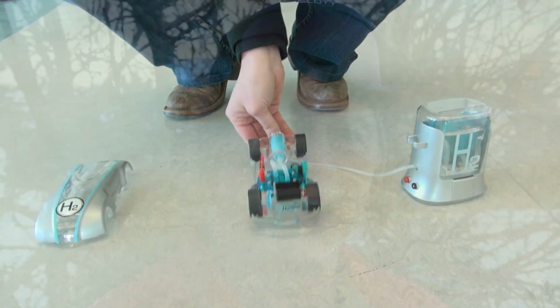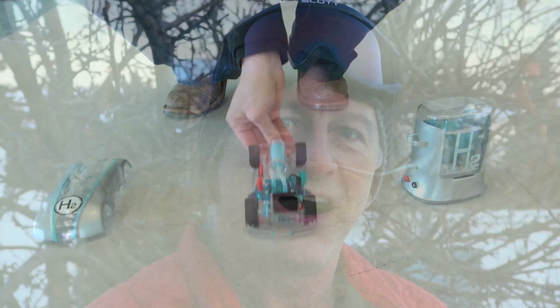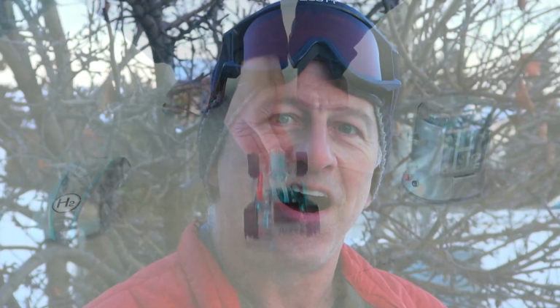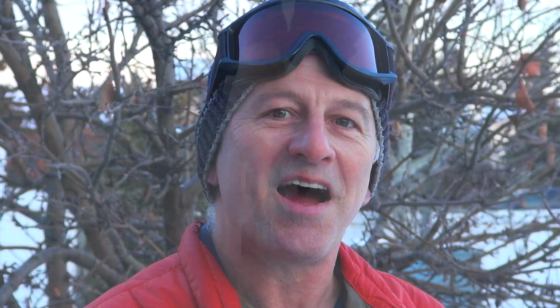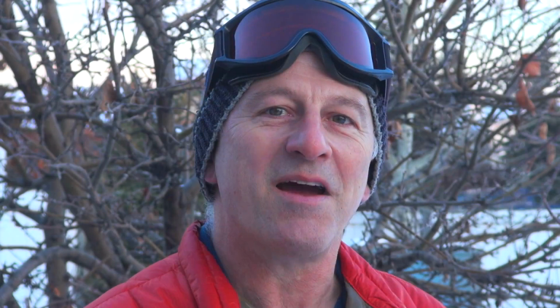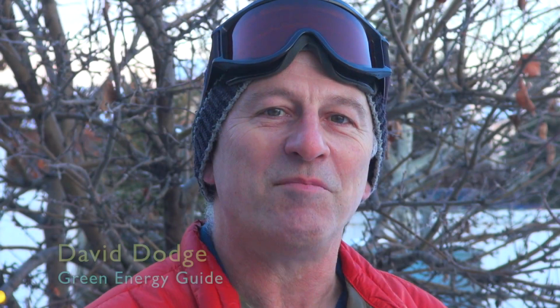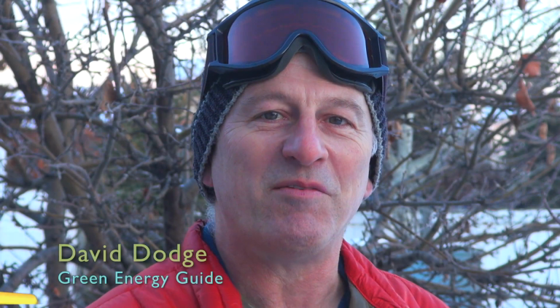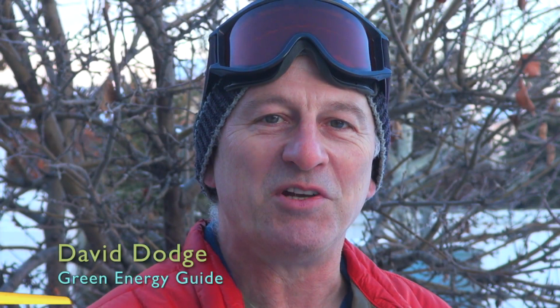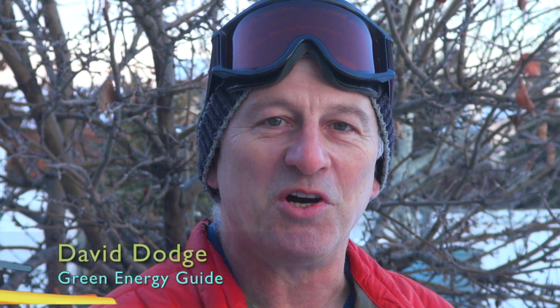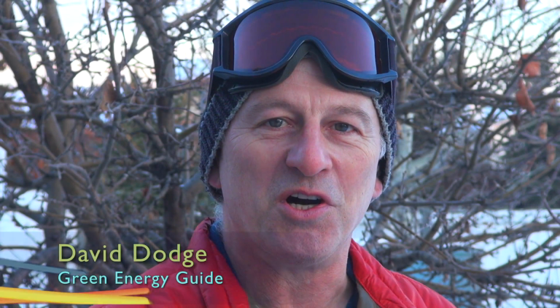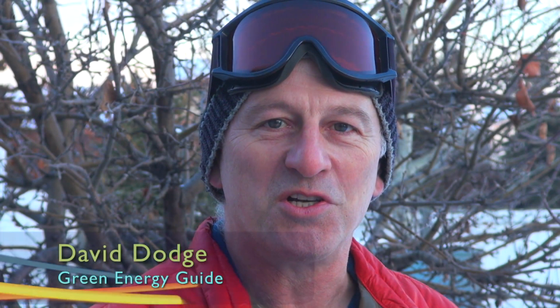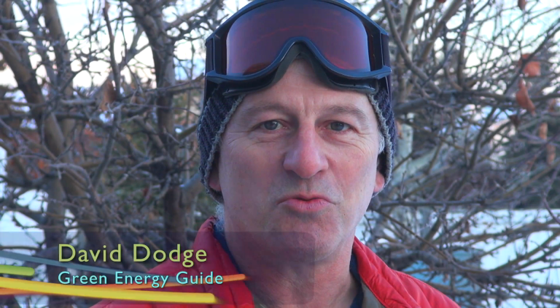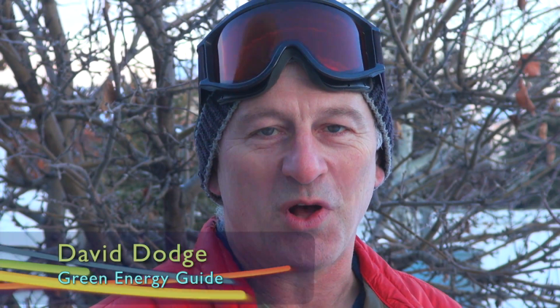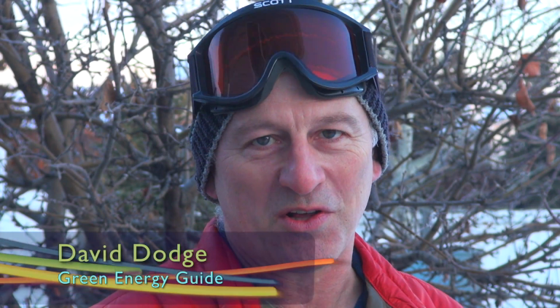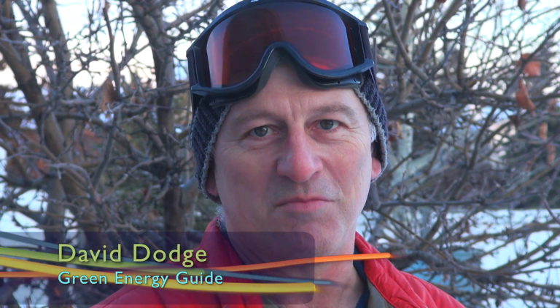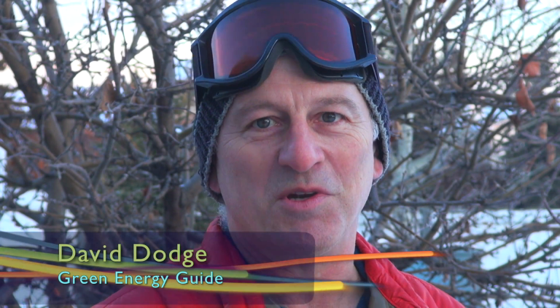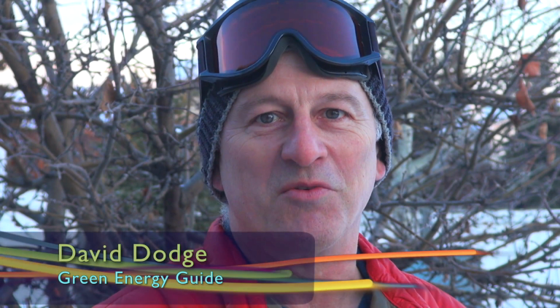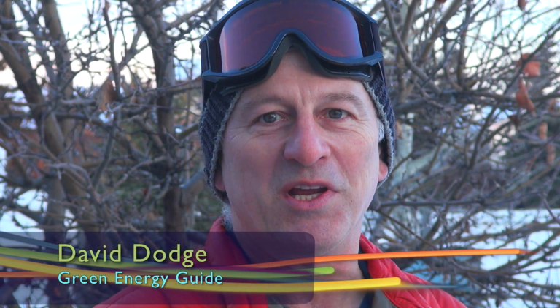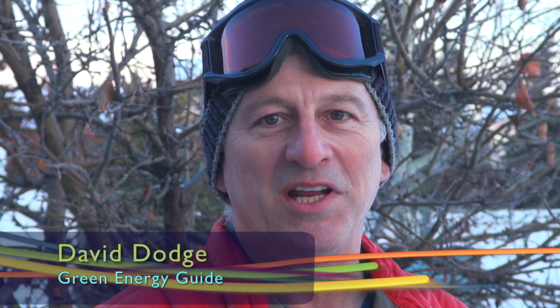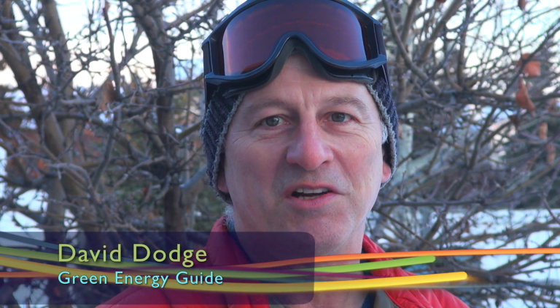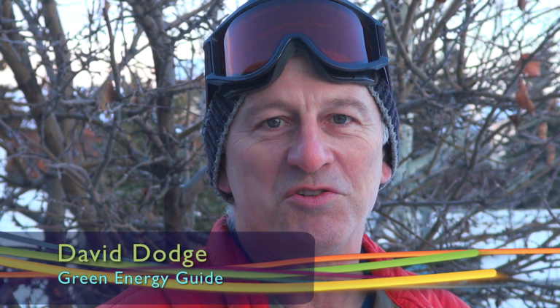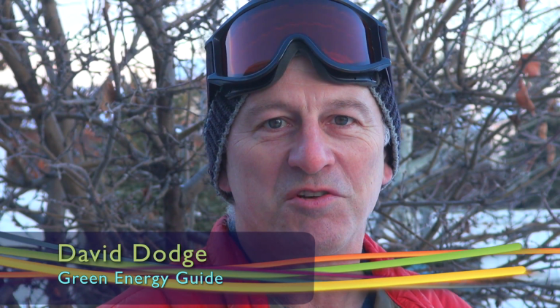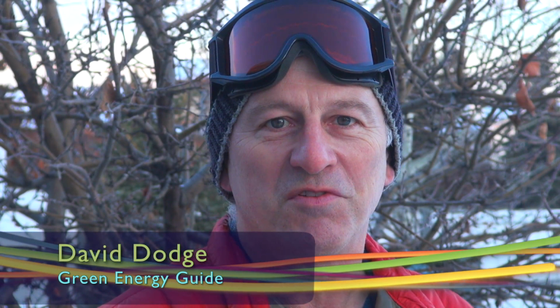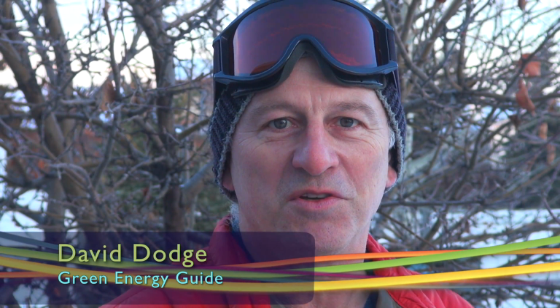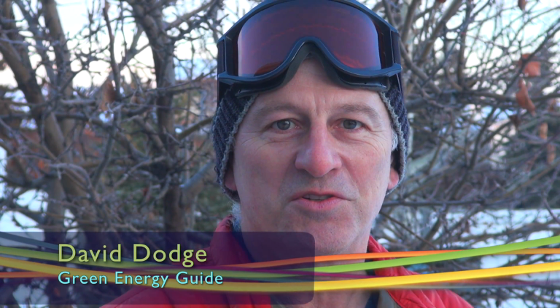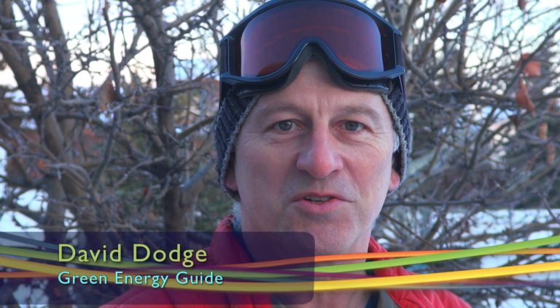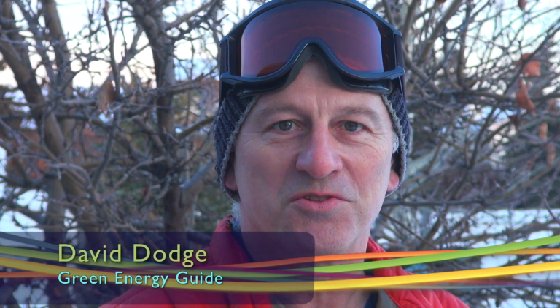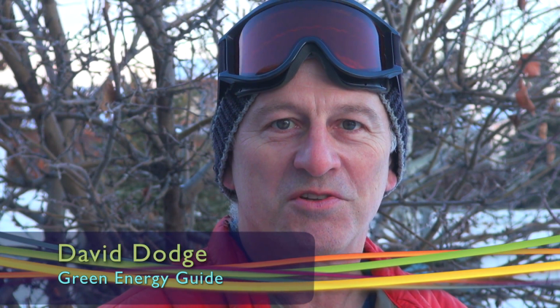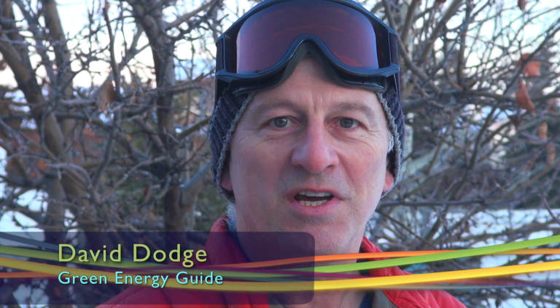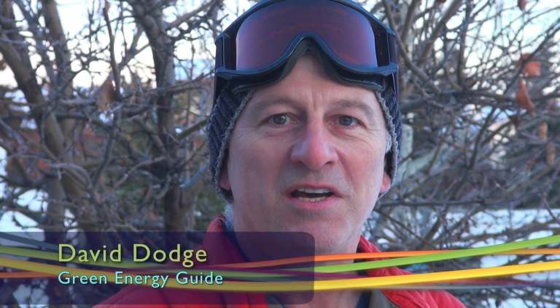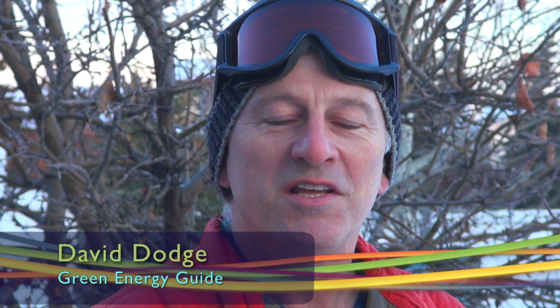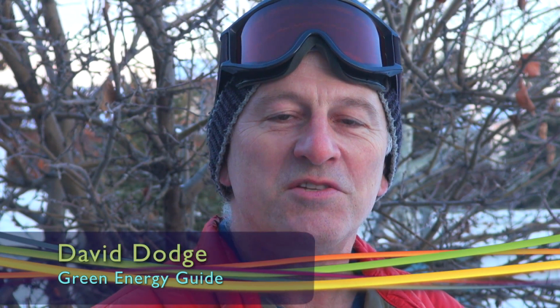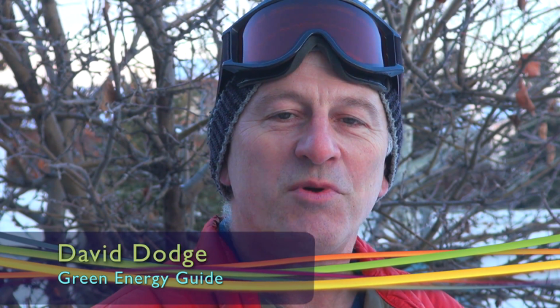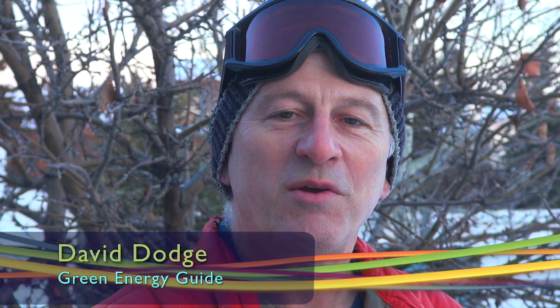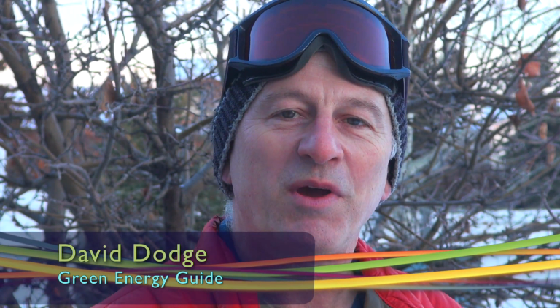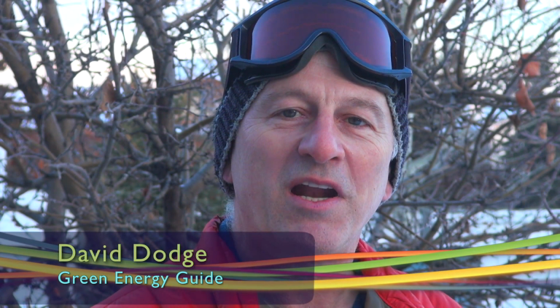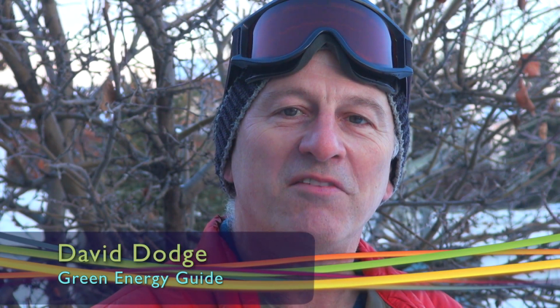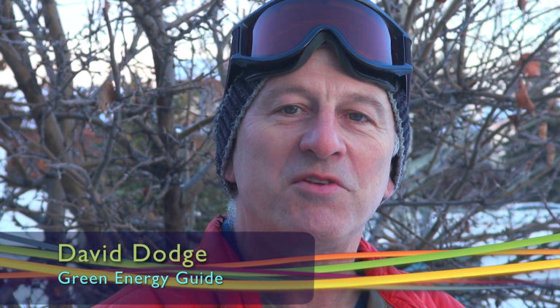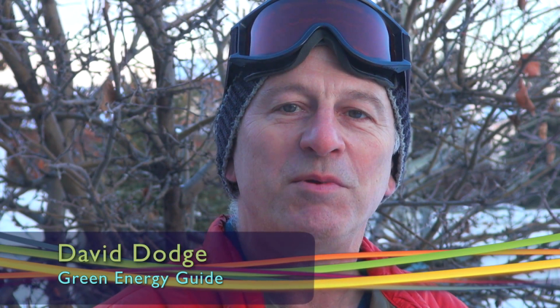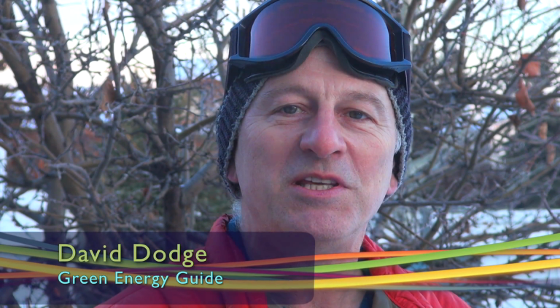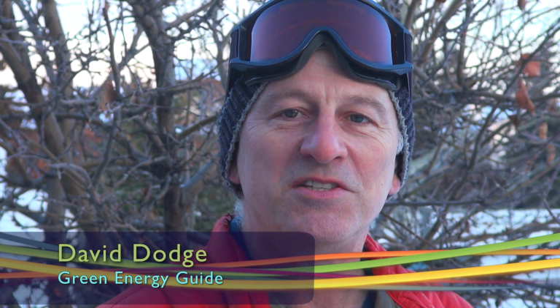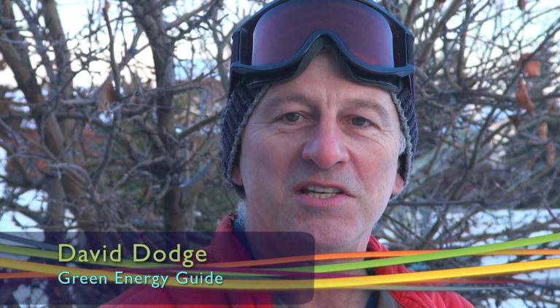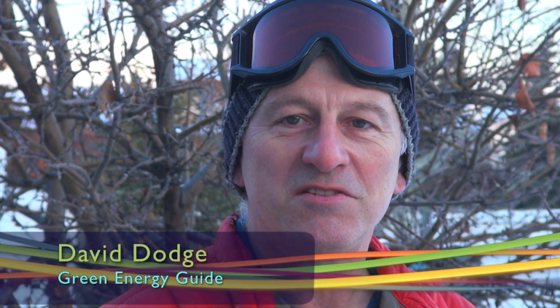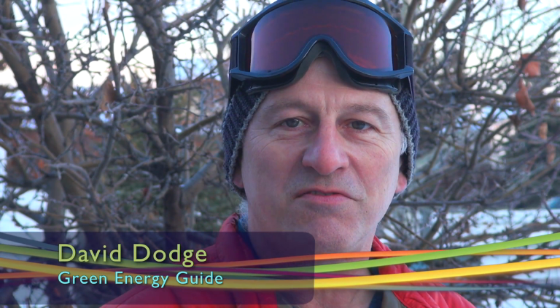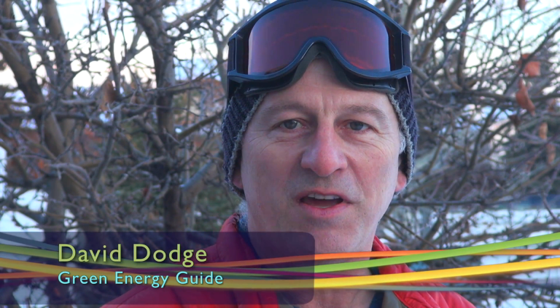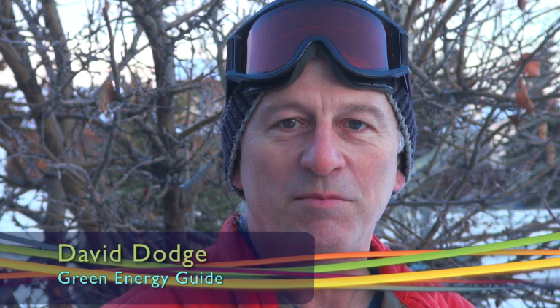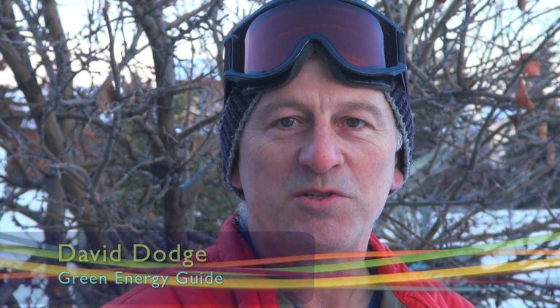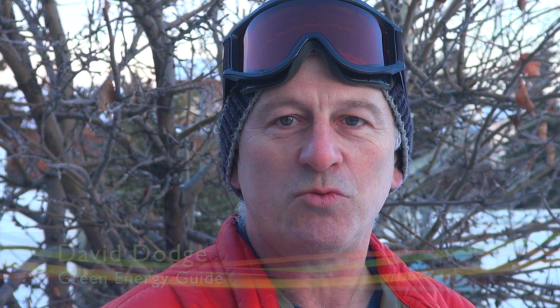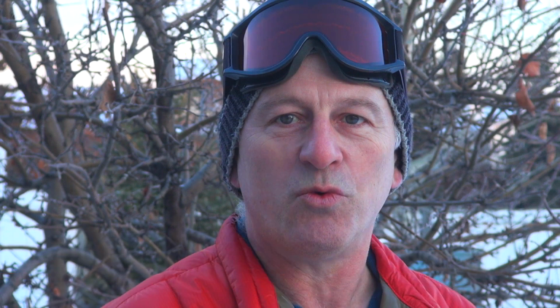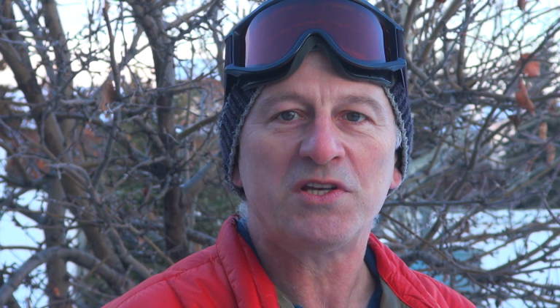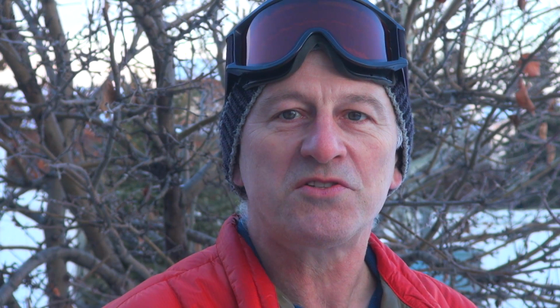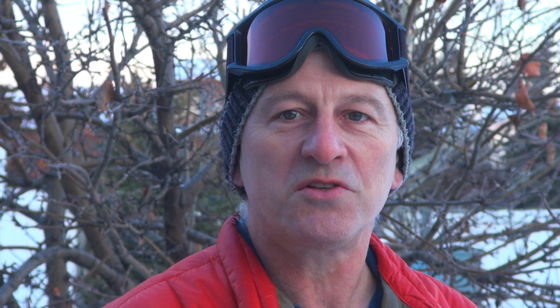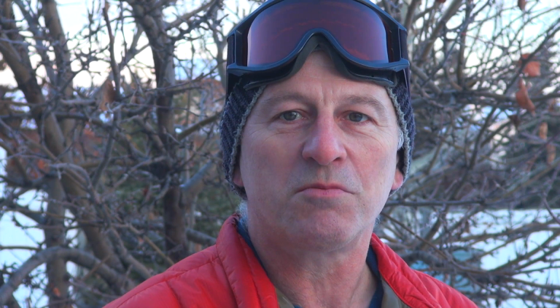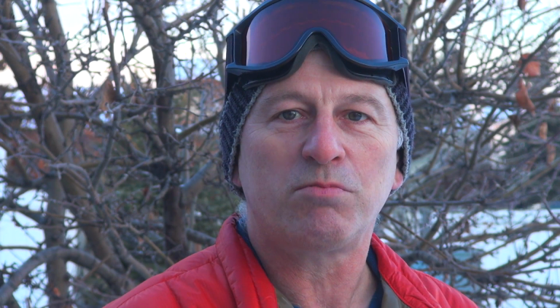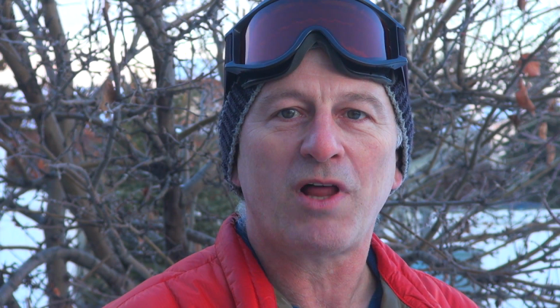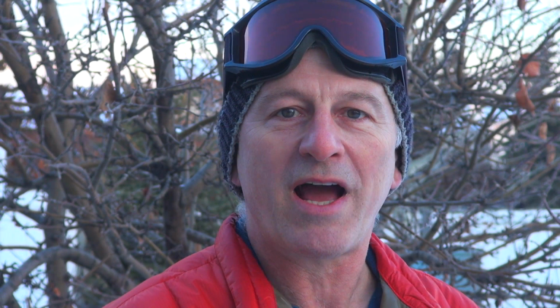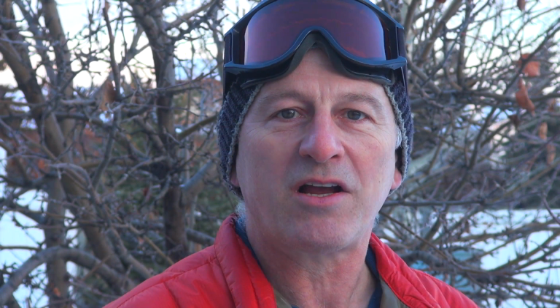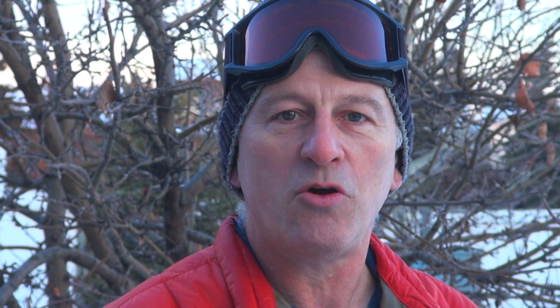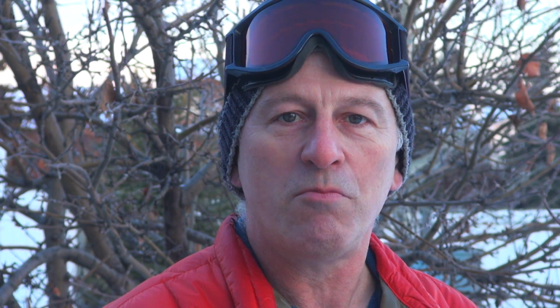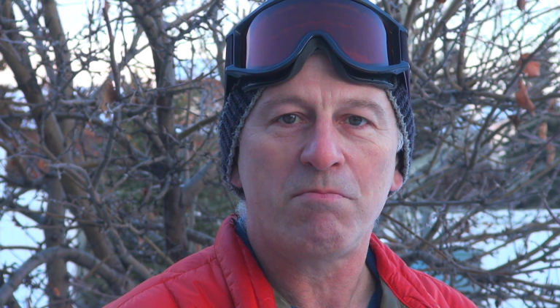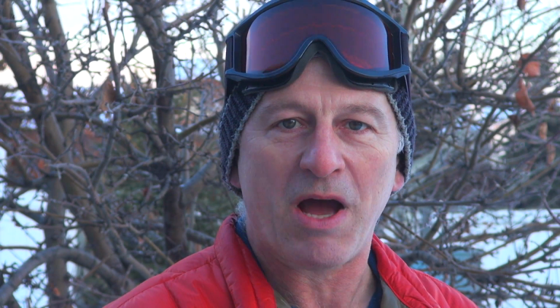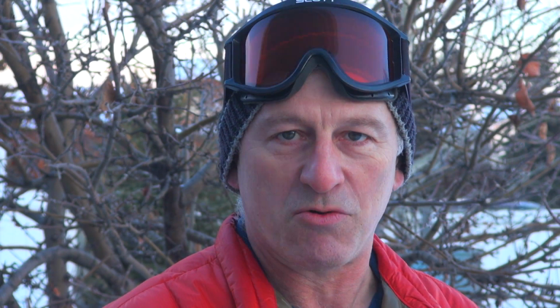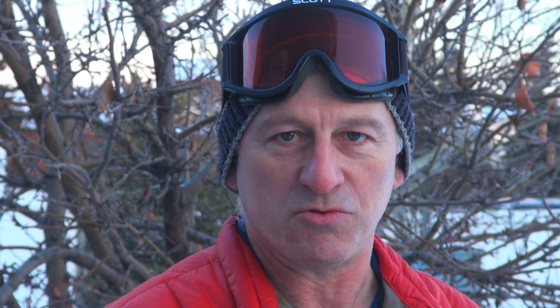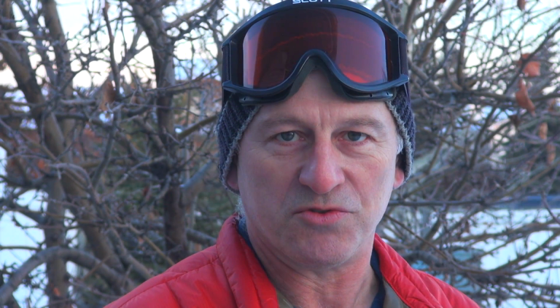Hi, I'm David Dodge. Welcome to Green Energy Futures. This week we head off to BC's famous Whistler Blackcomb Mountains.